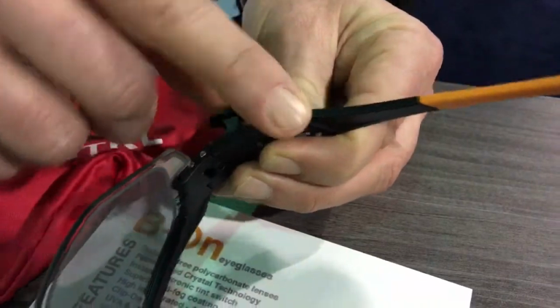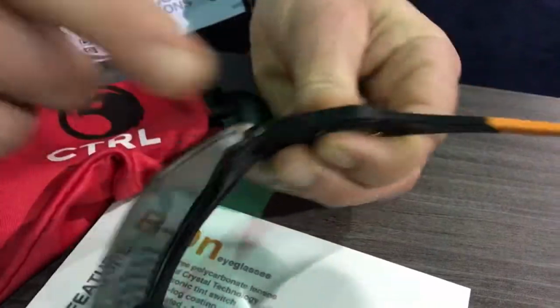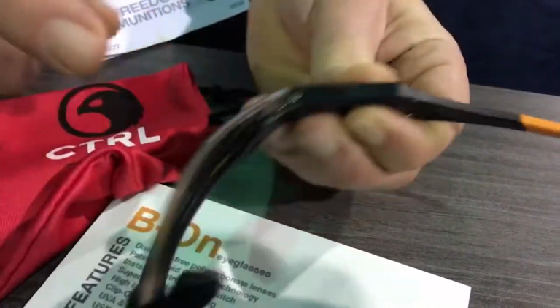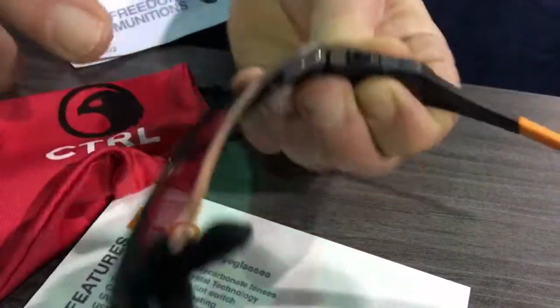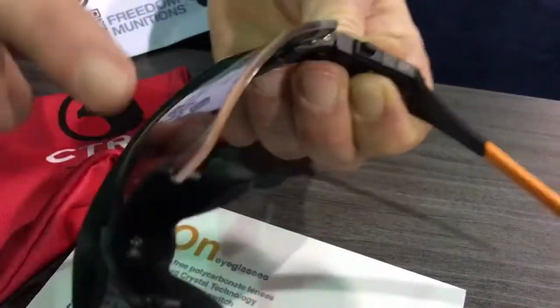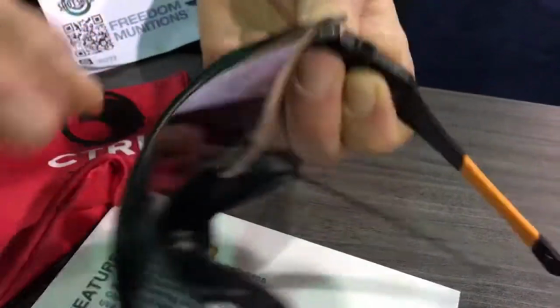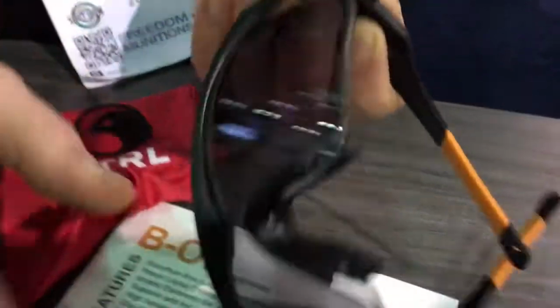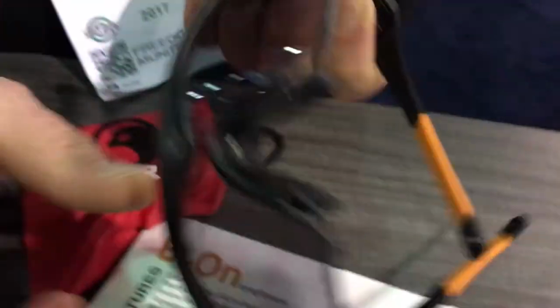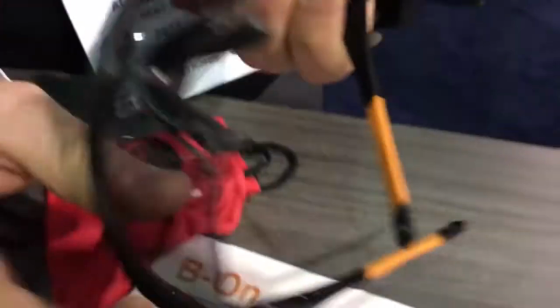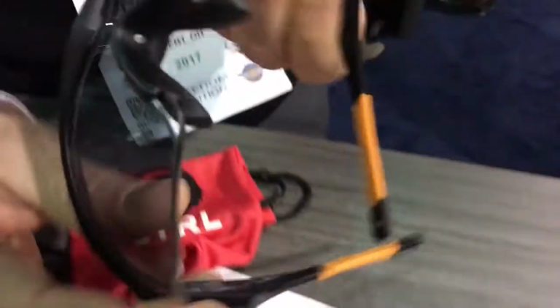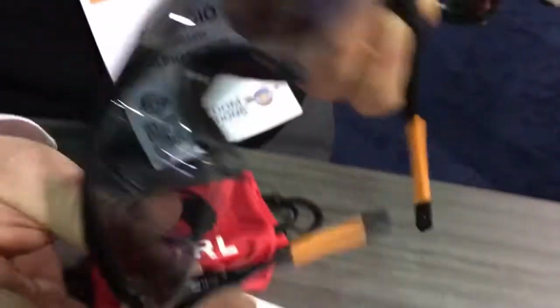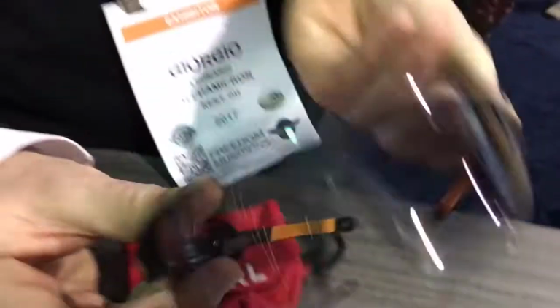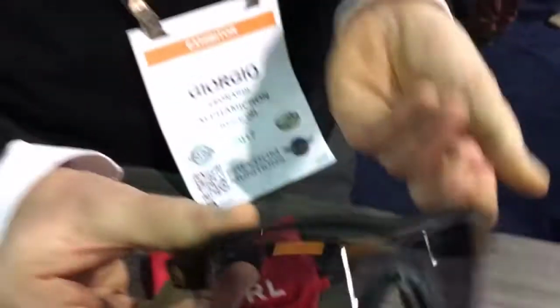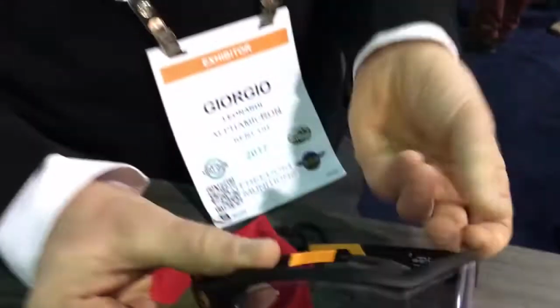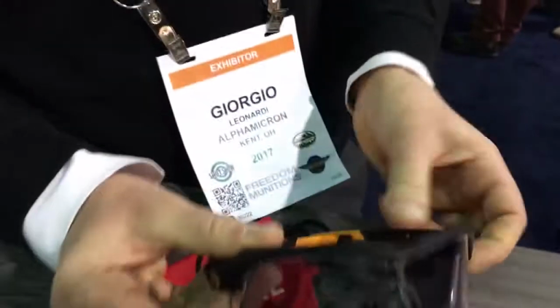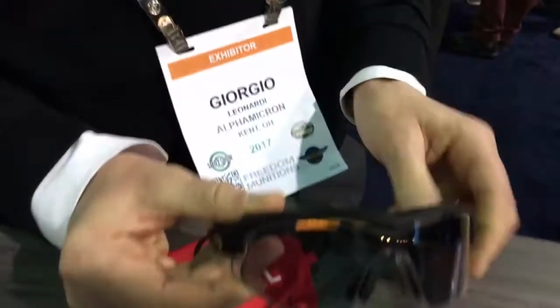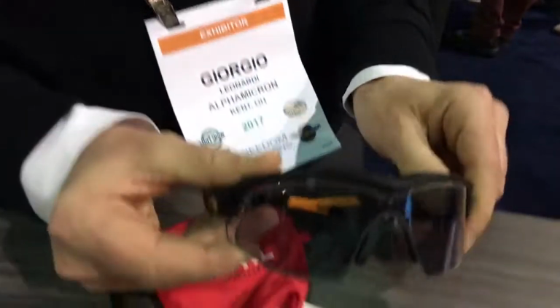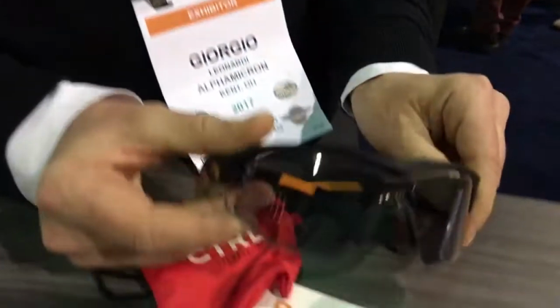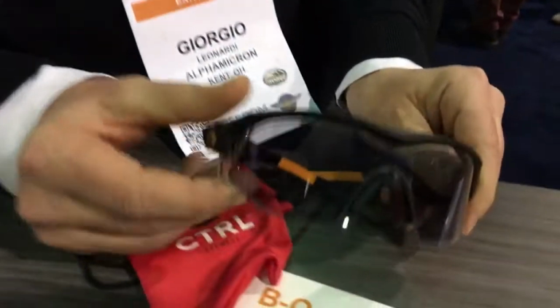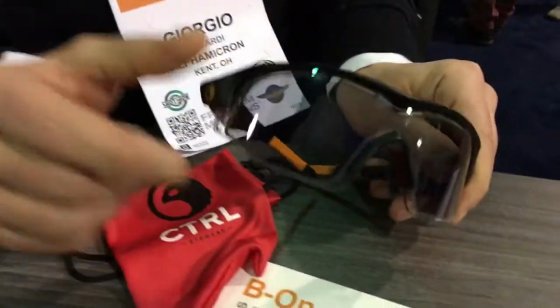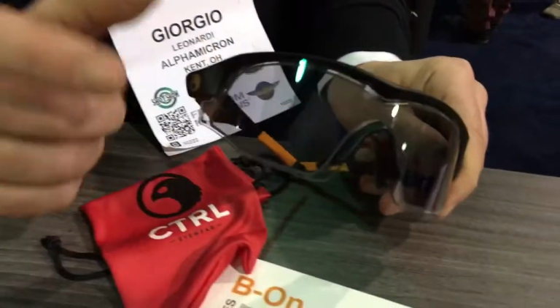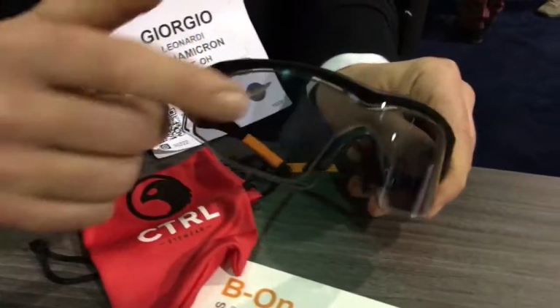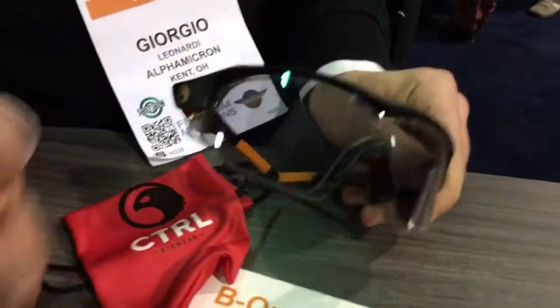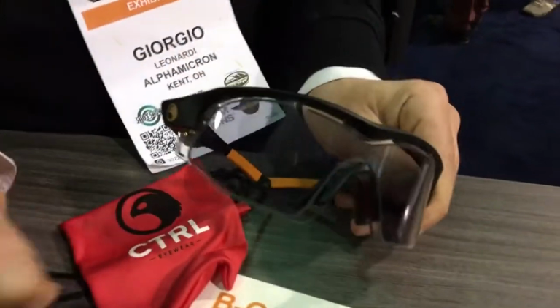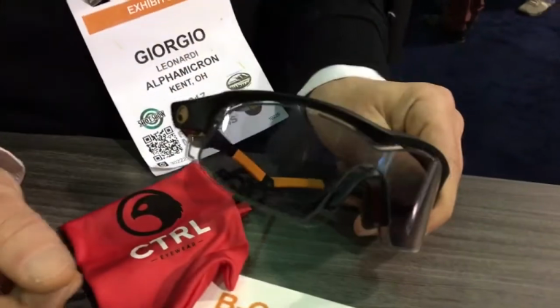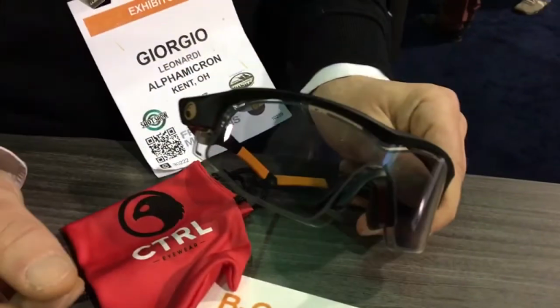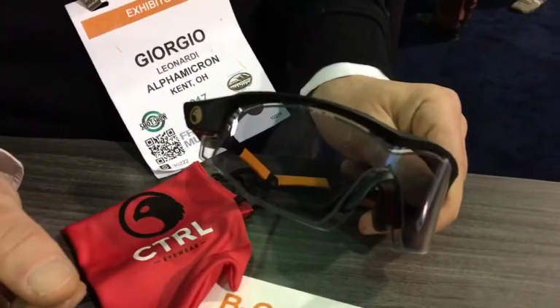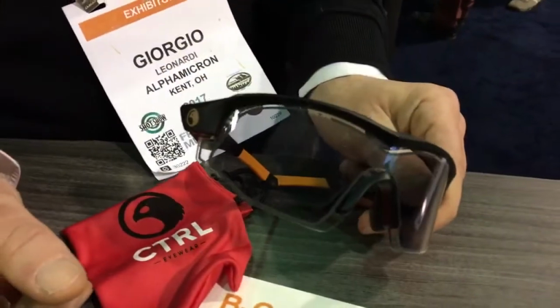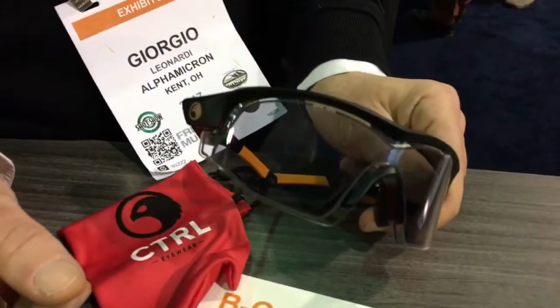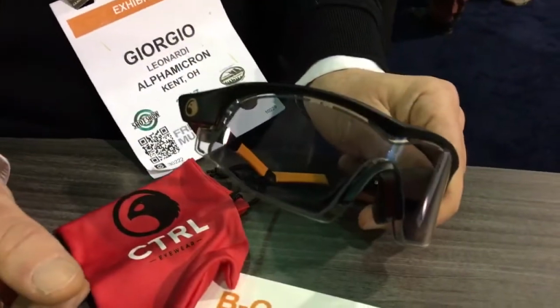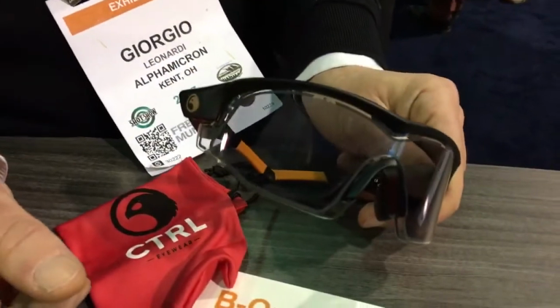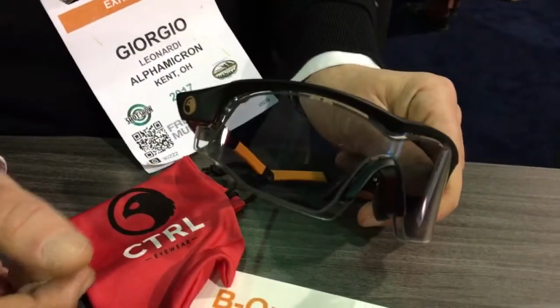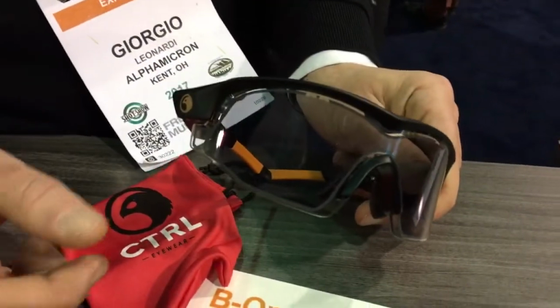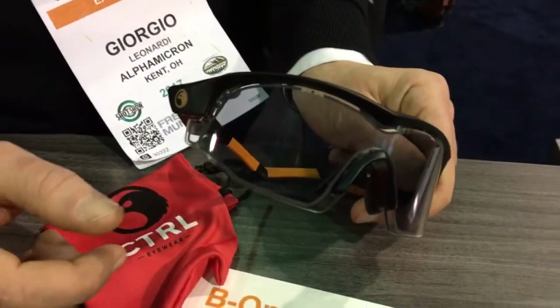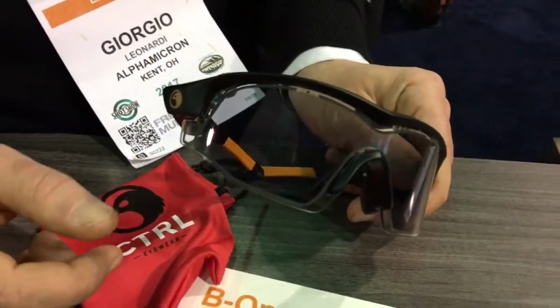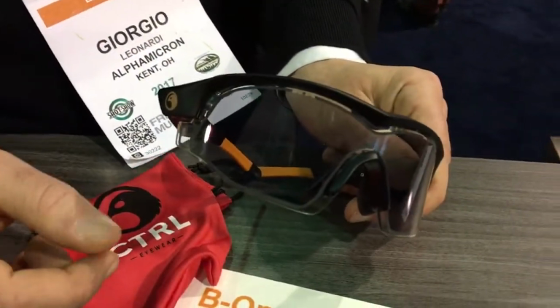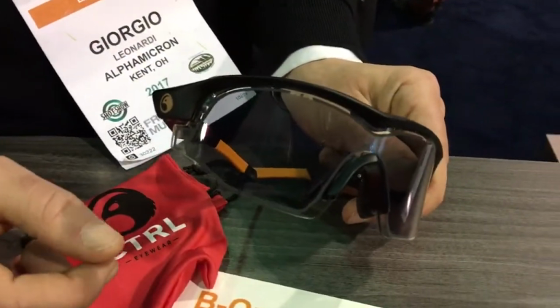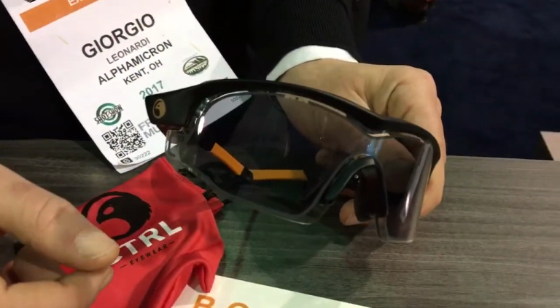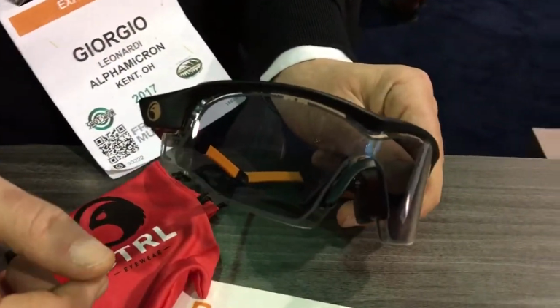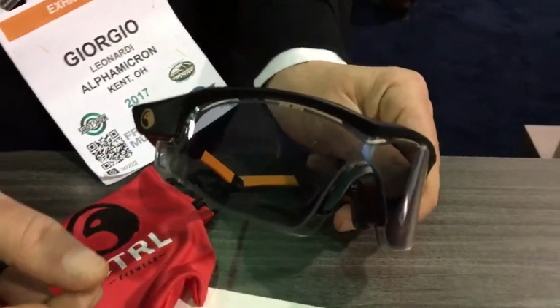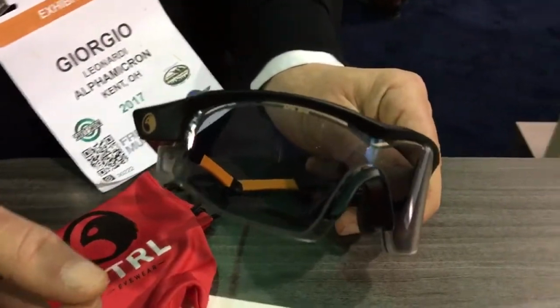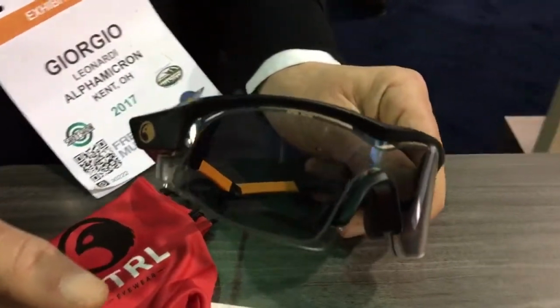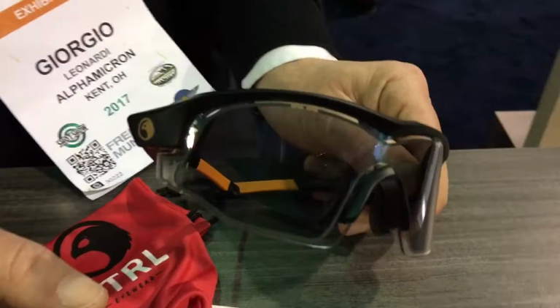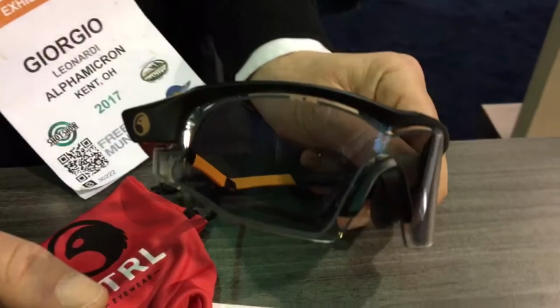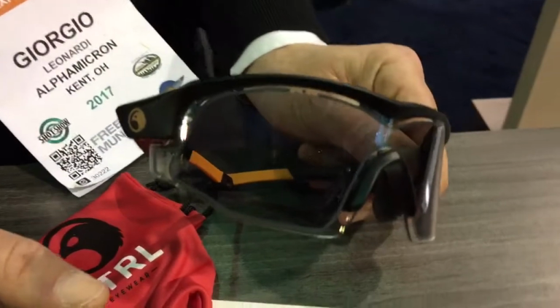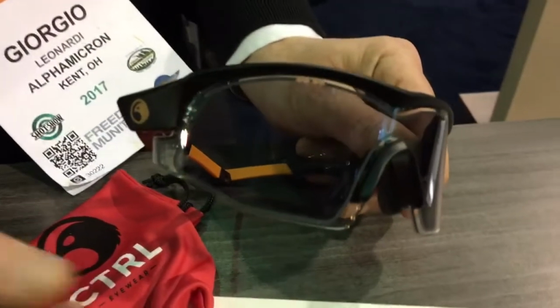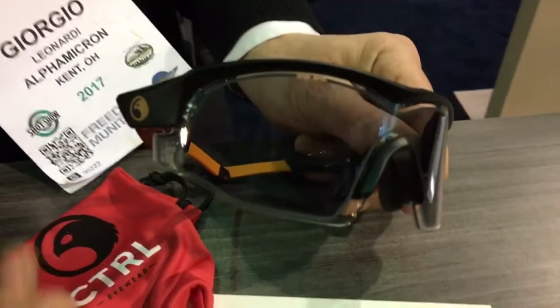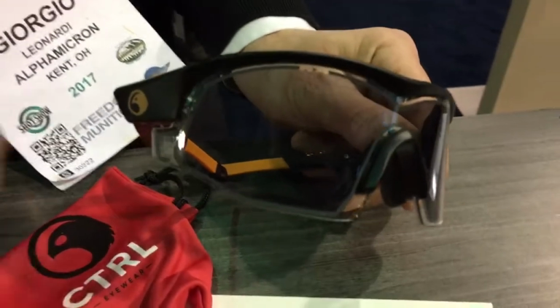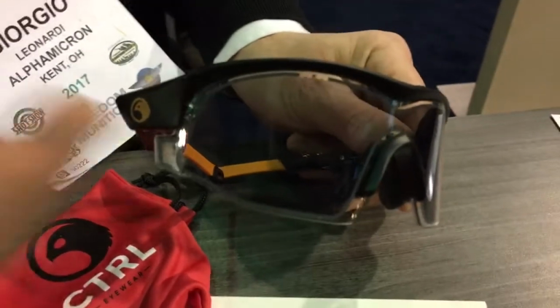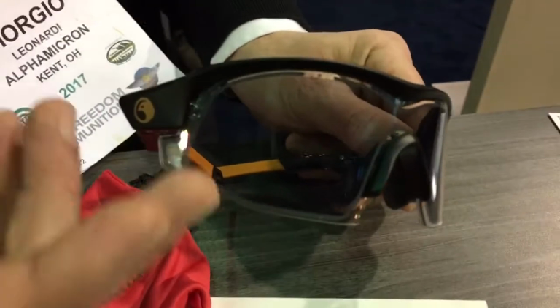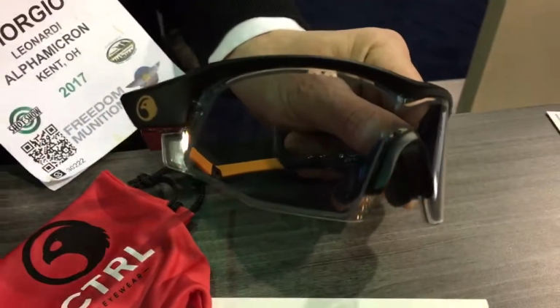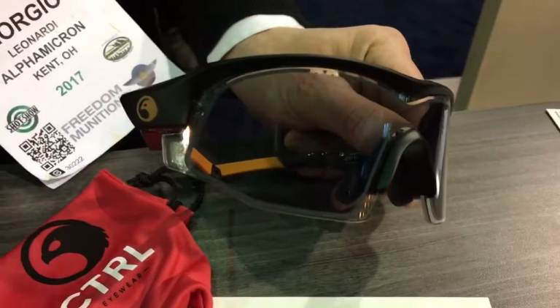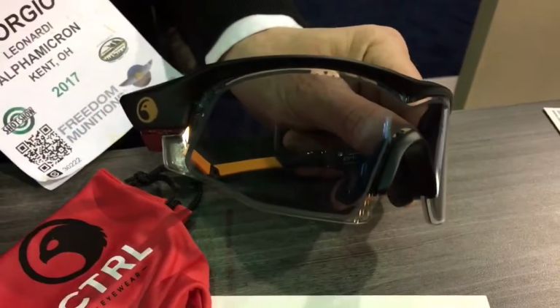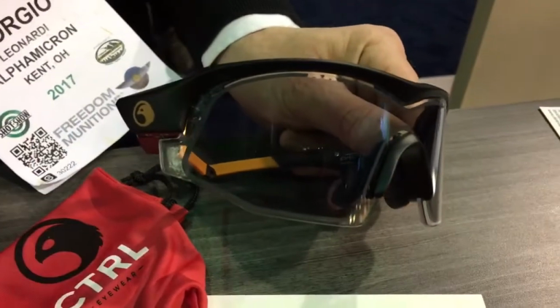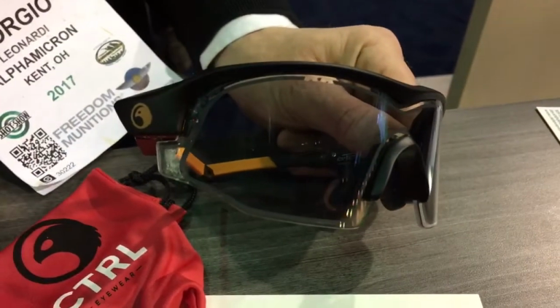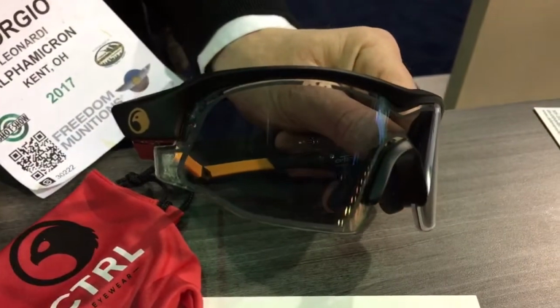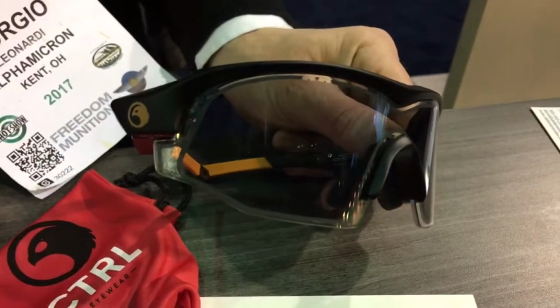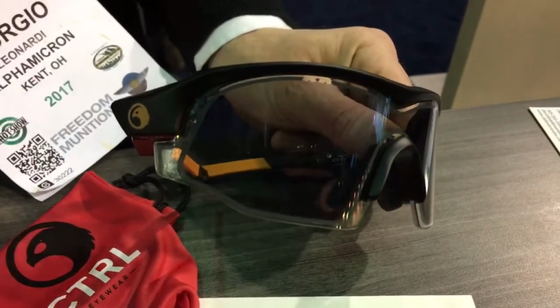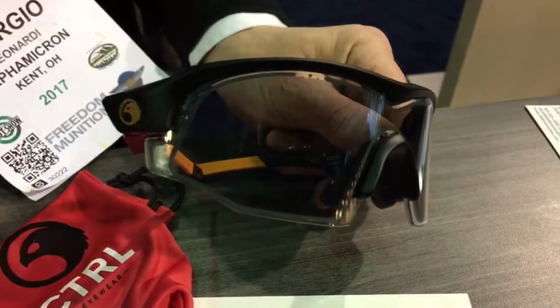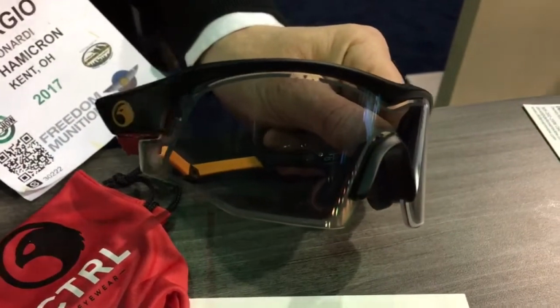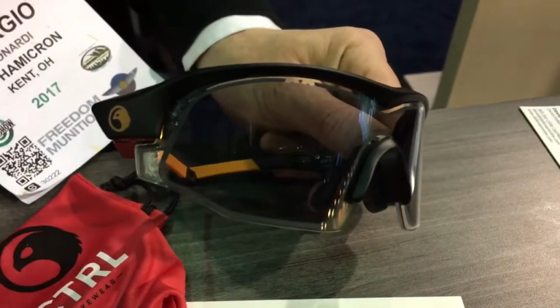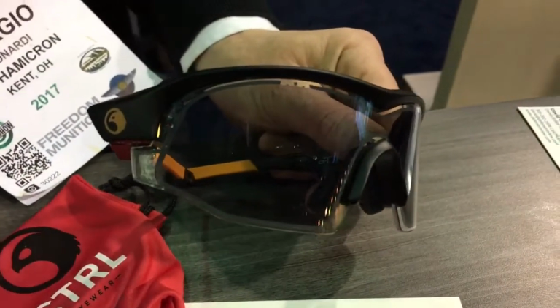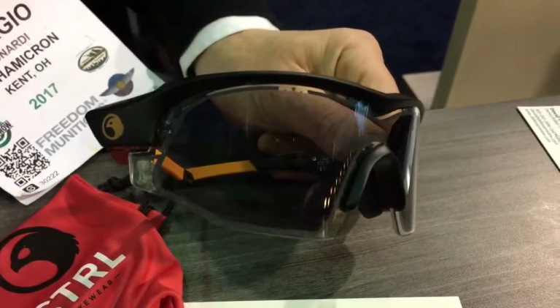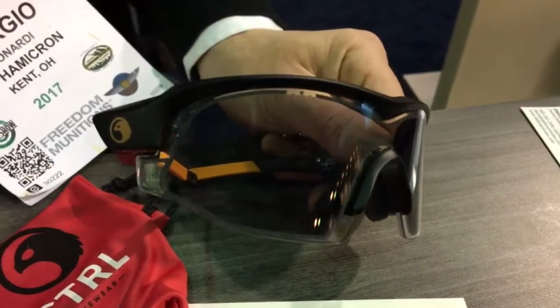You recharge it with a micro USB — it does a full charge in two hours, like a standard smartphone. The lens is ballistic, bulletproof, anti-fog, and anti-scratch.